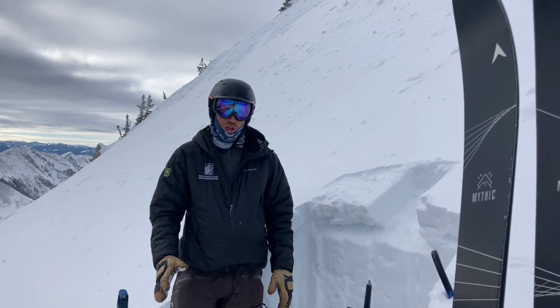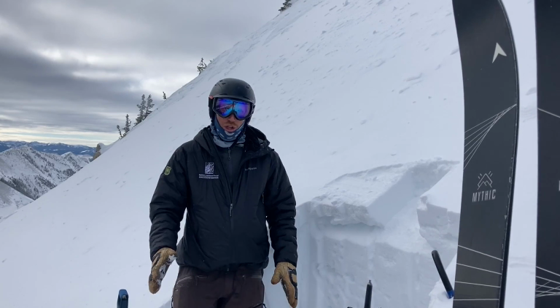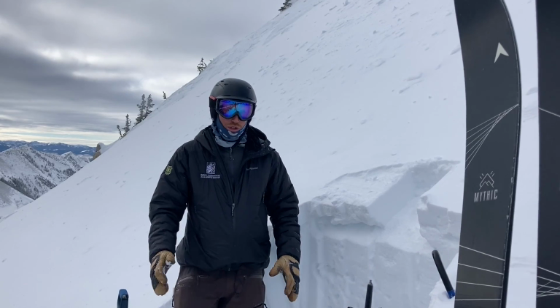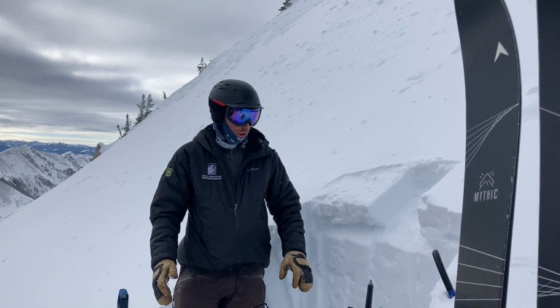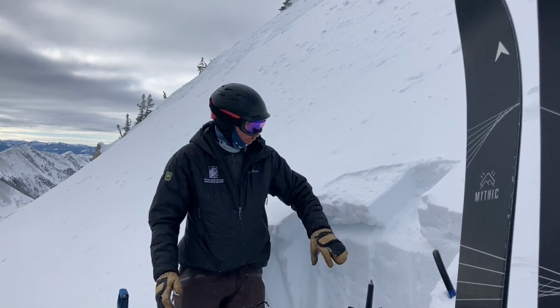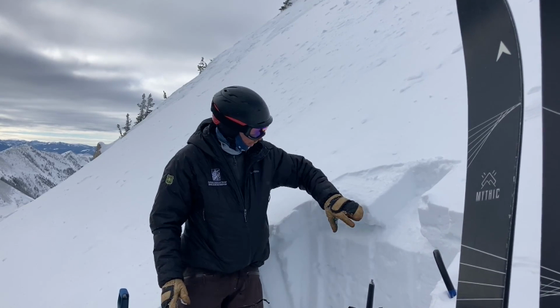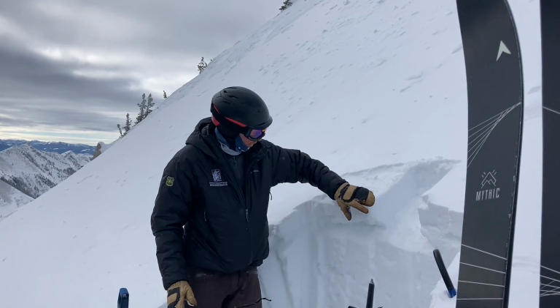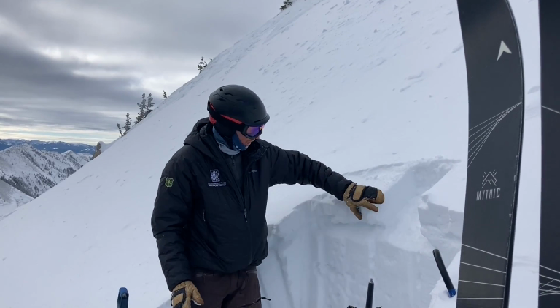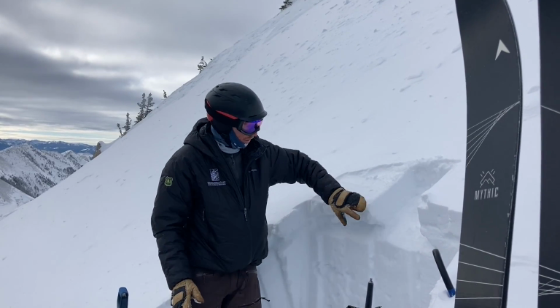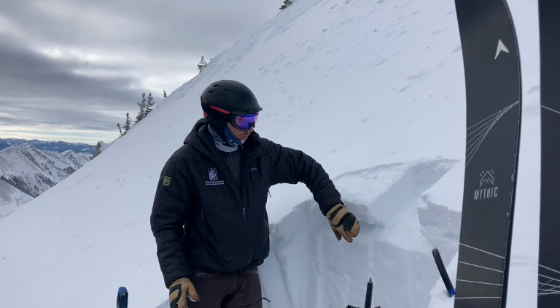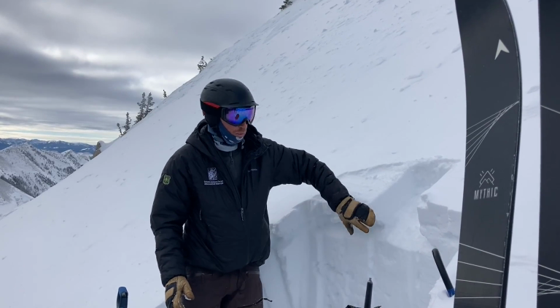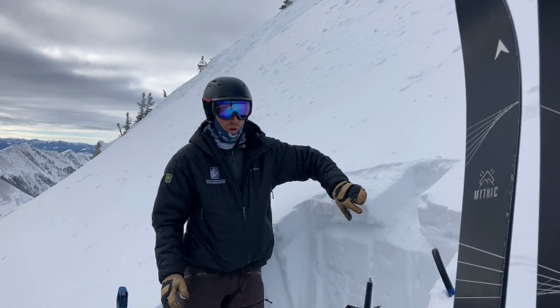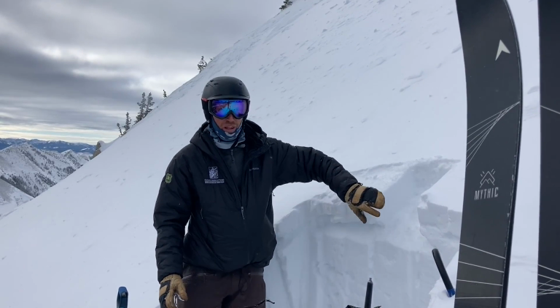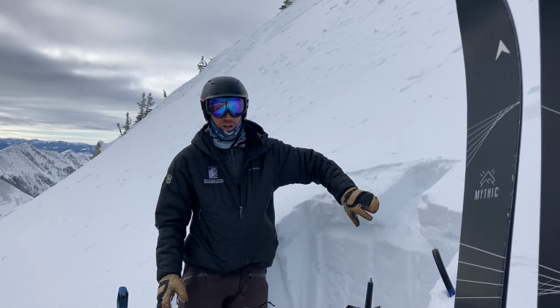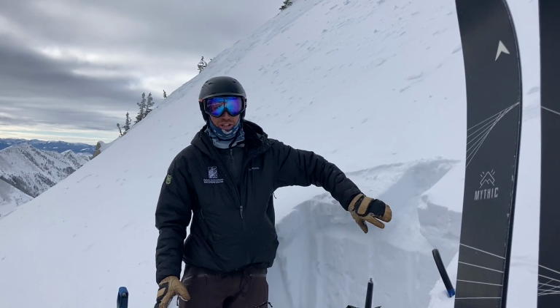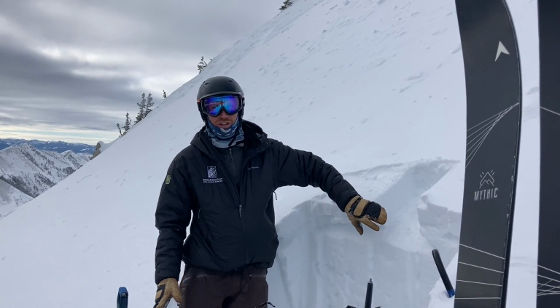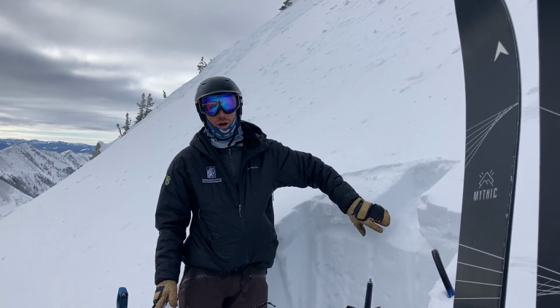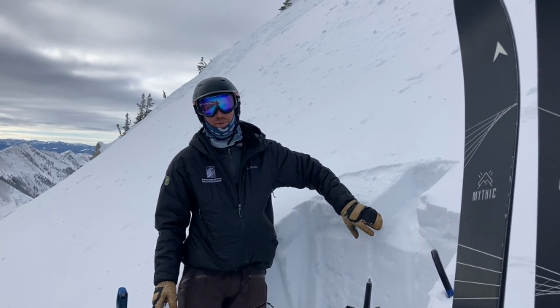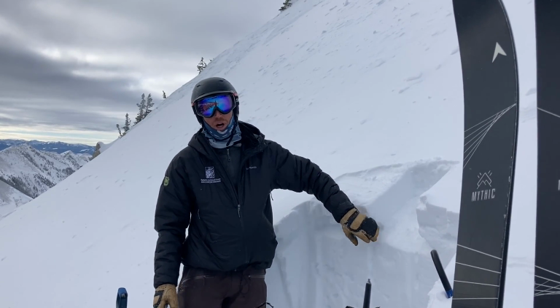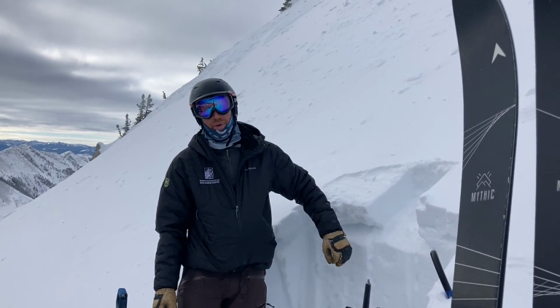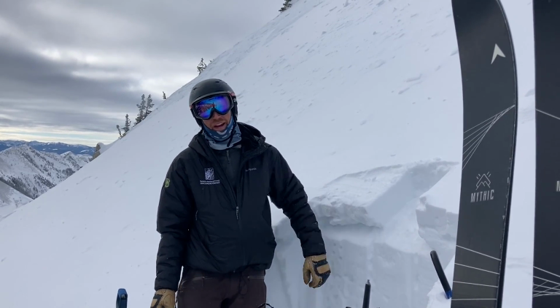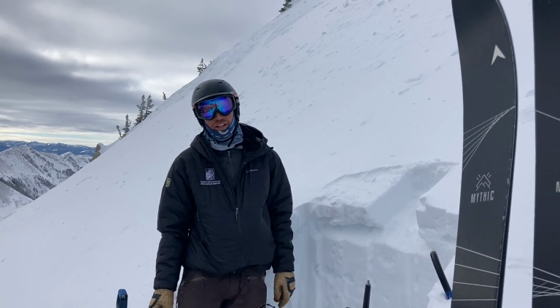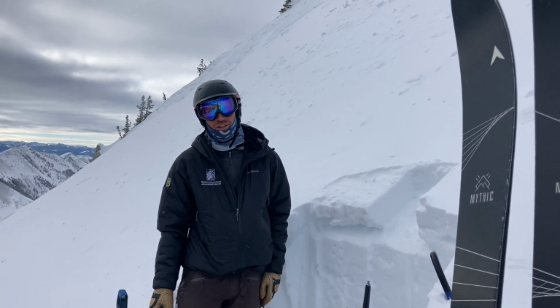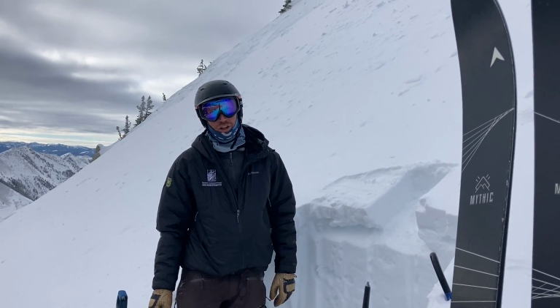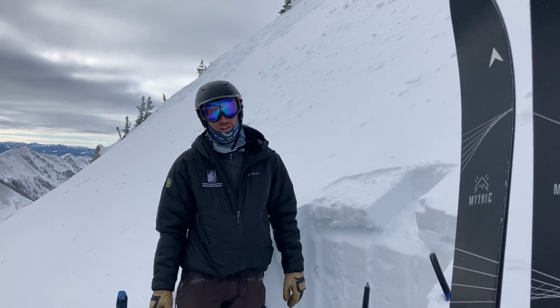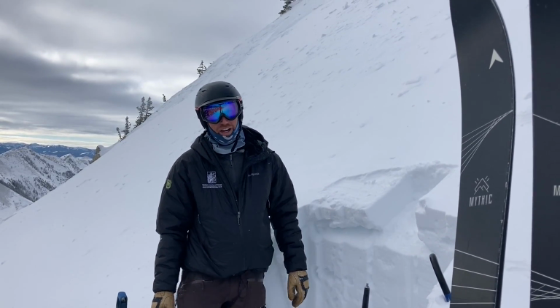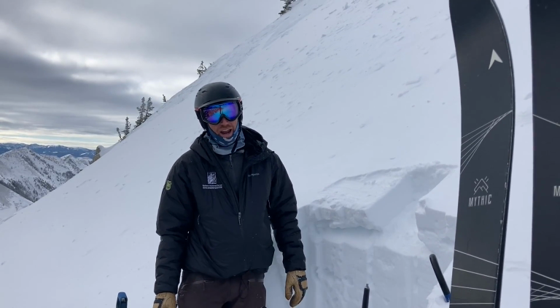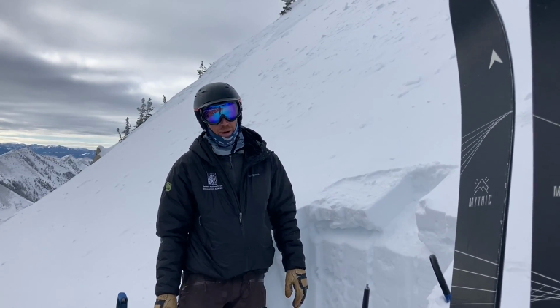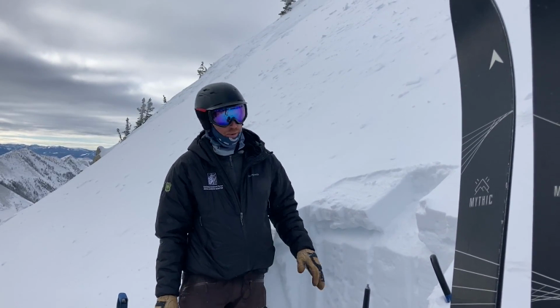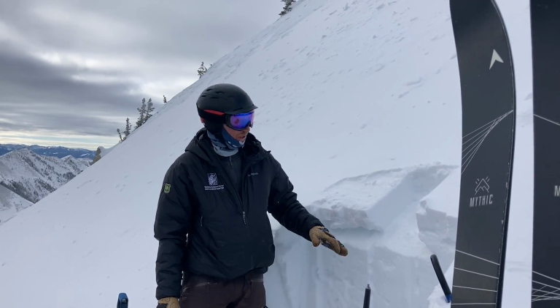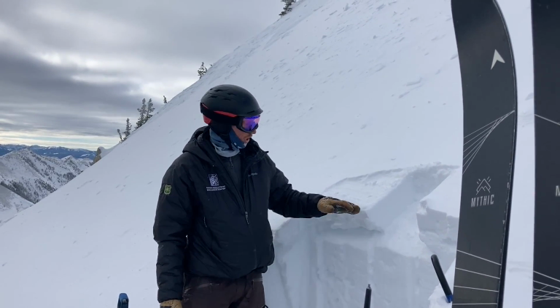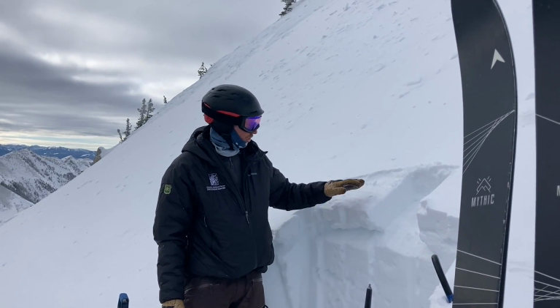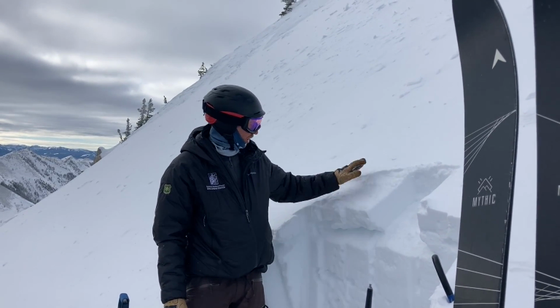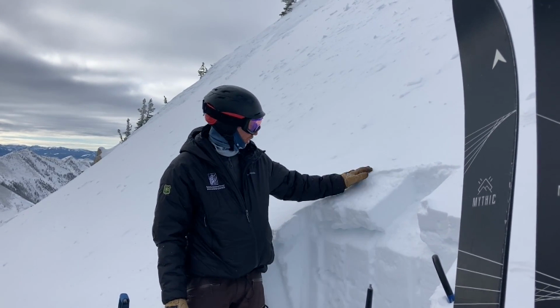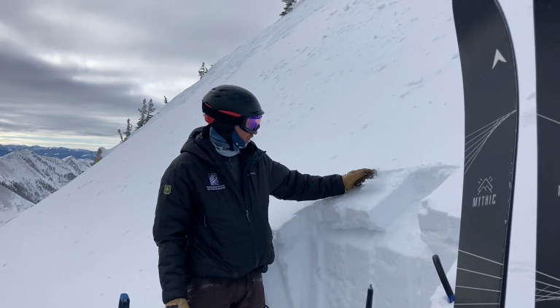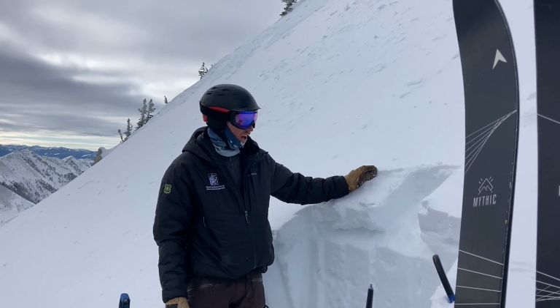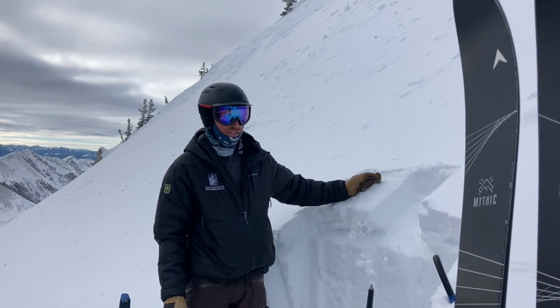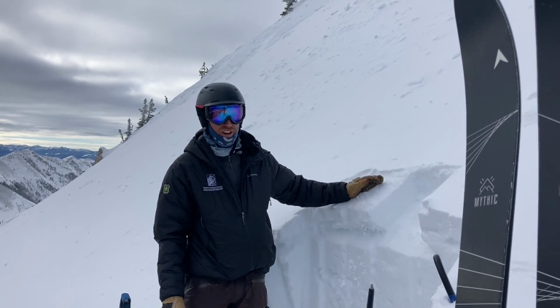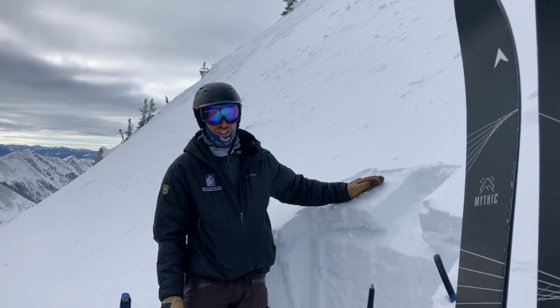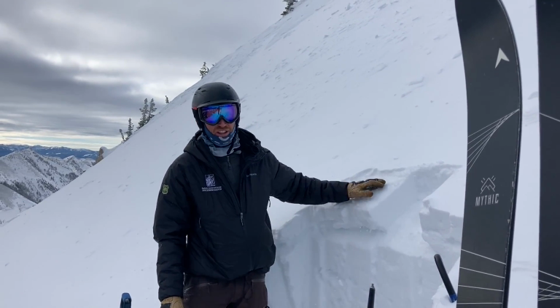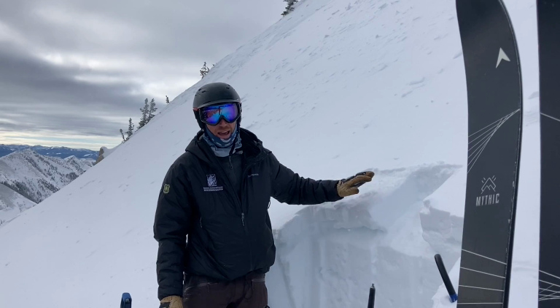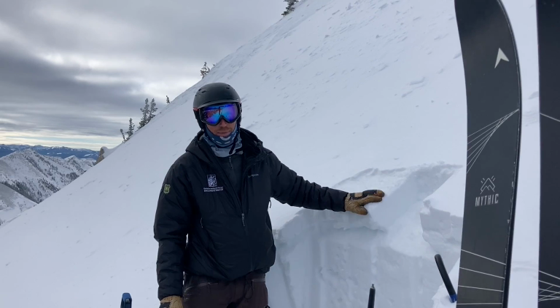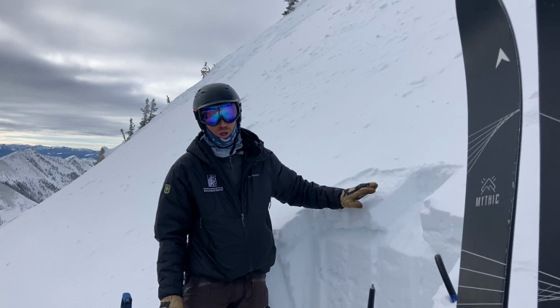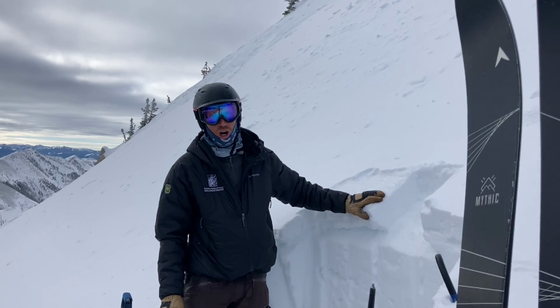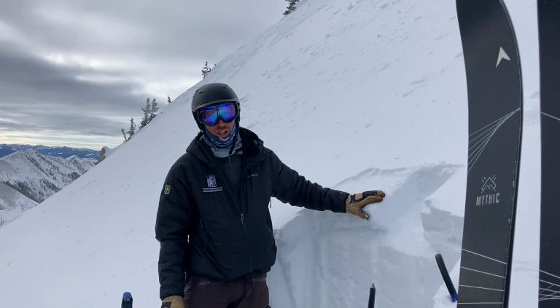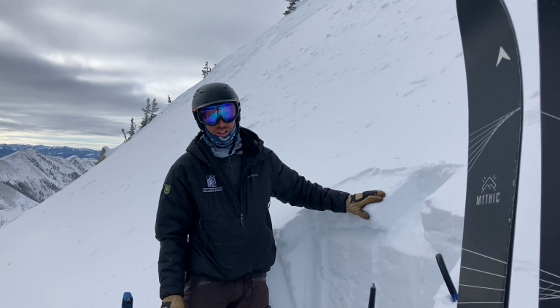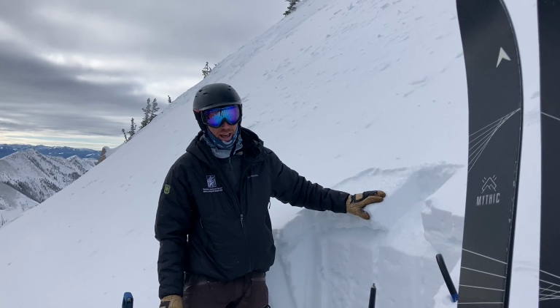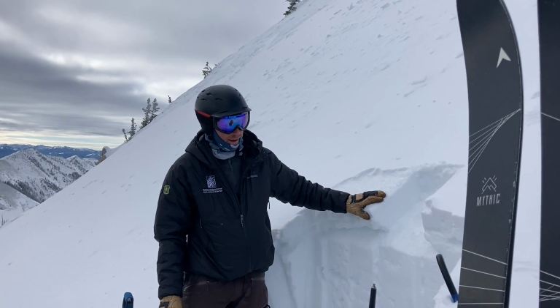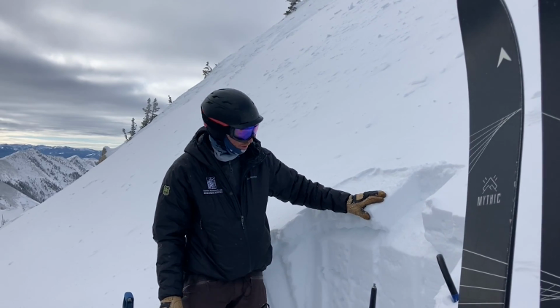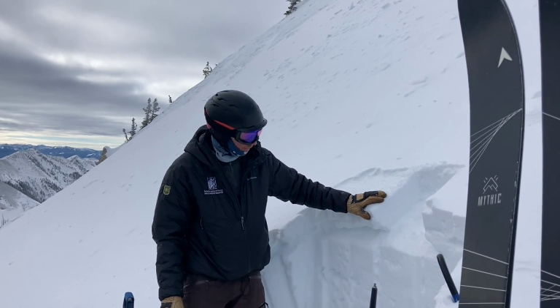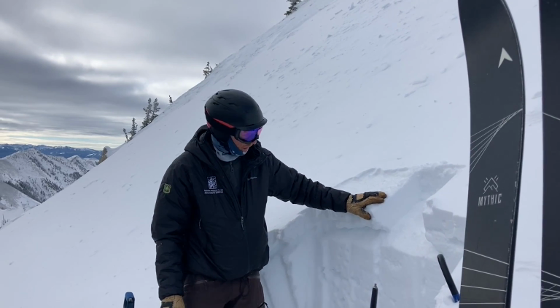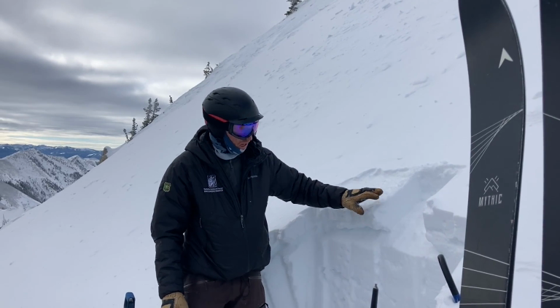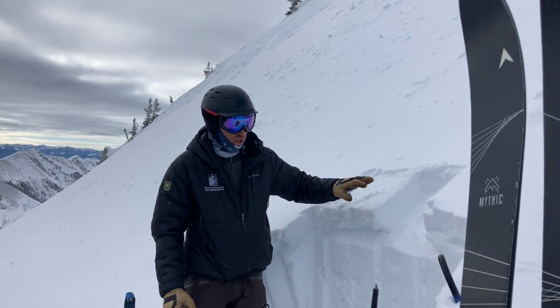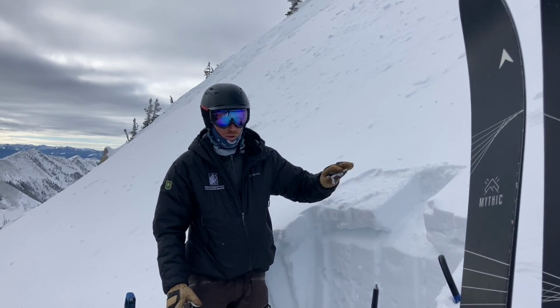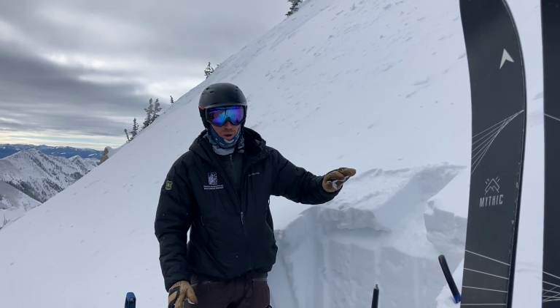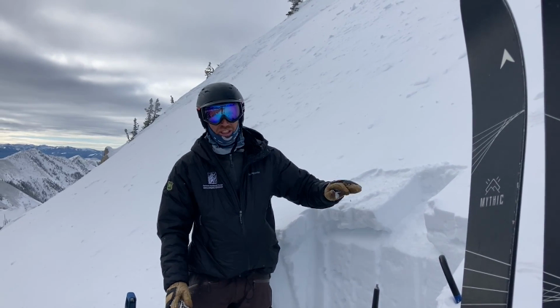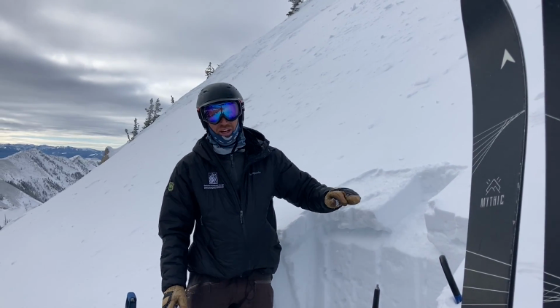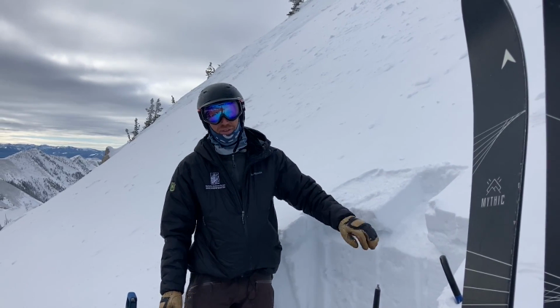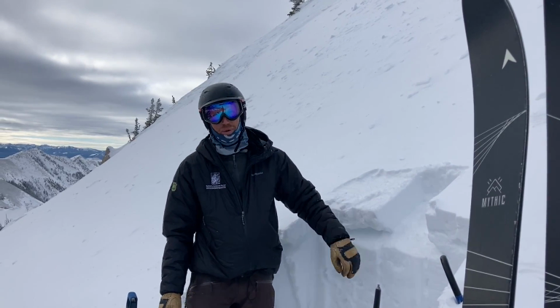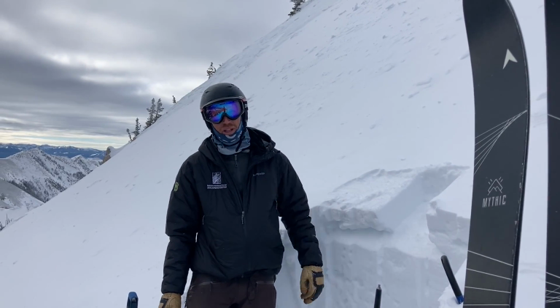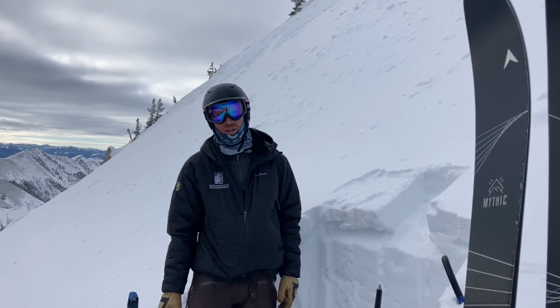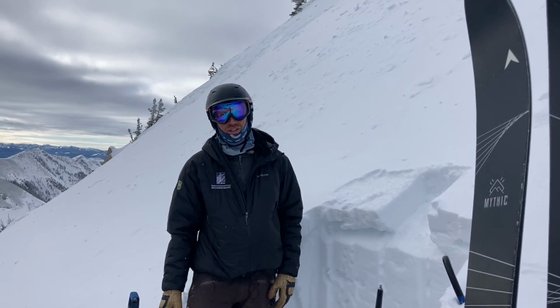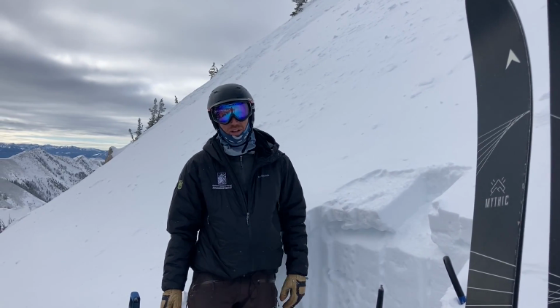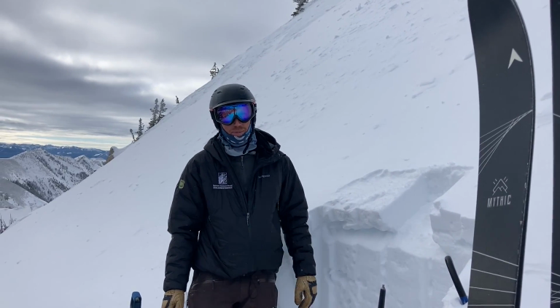These wind-loaded slopes are our main concern right now, where we could trigger soft fresh slabs or hard slabs, so watch out for wind-loaded slopes.